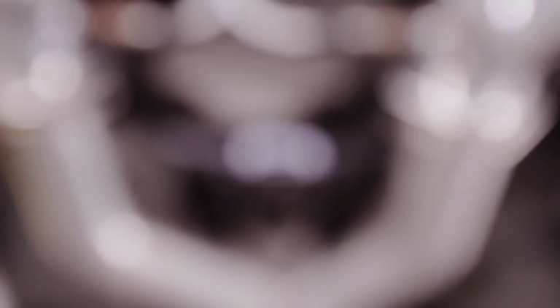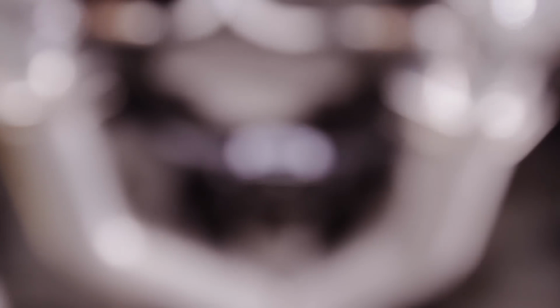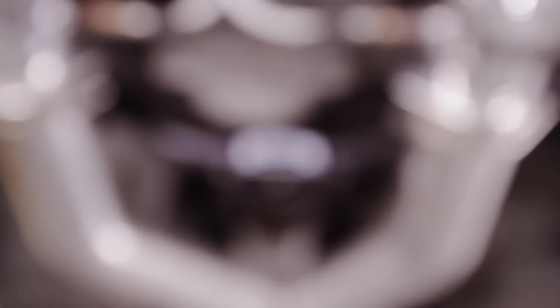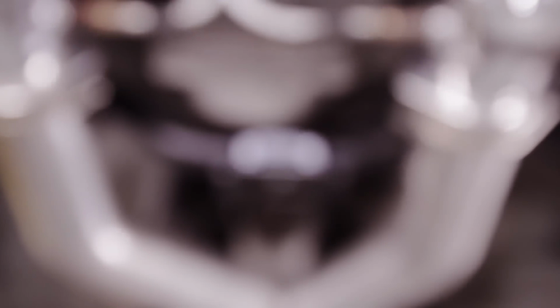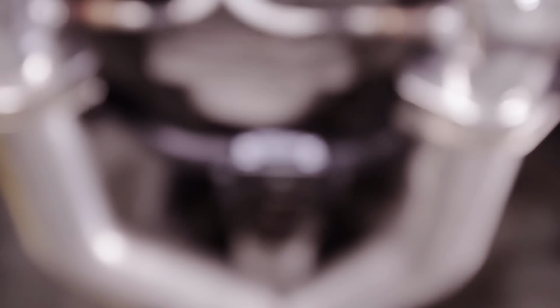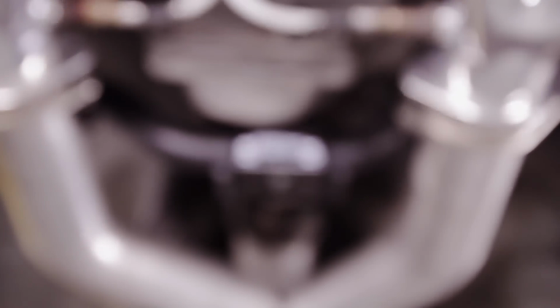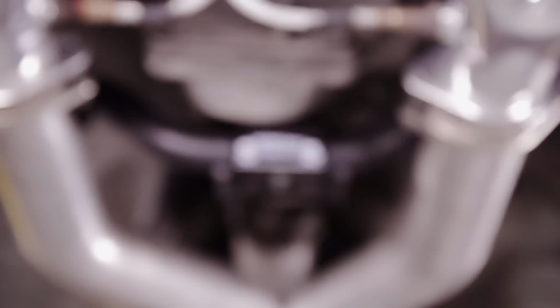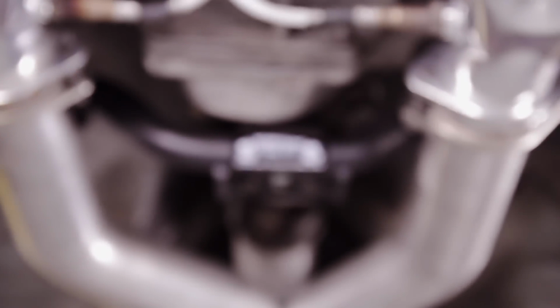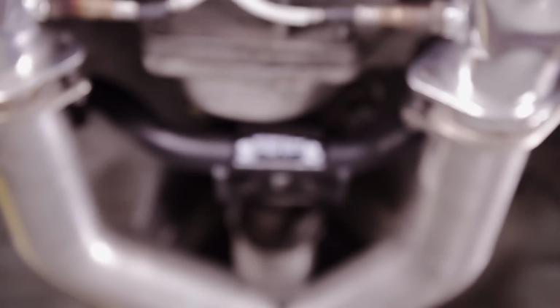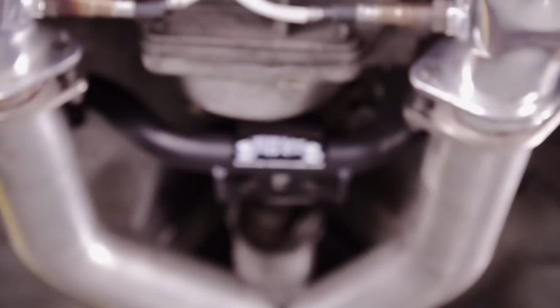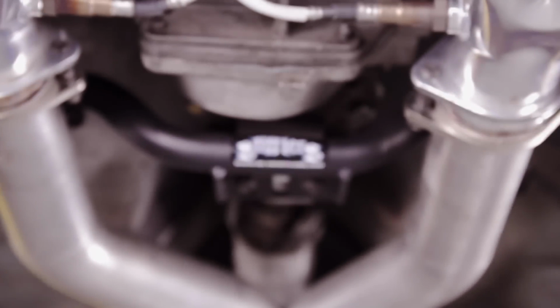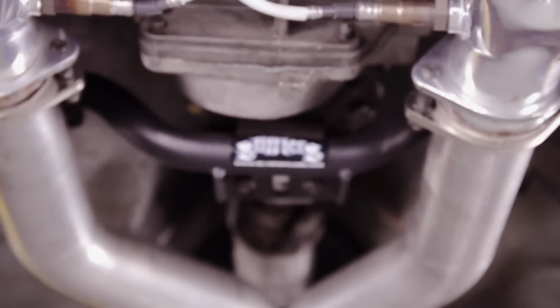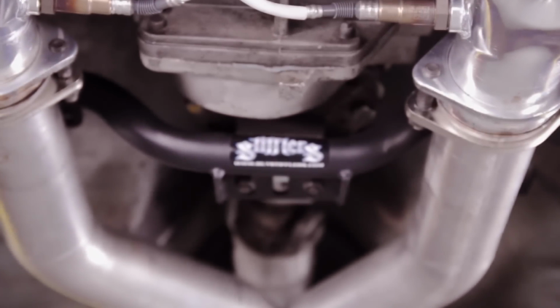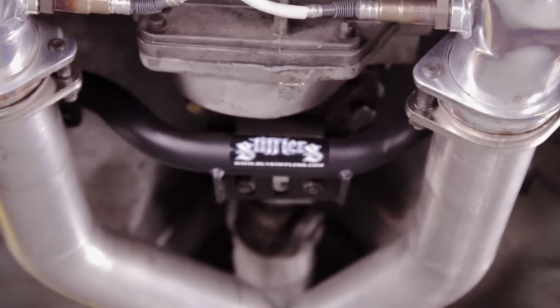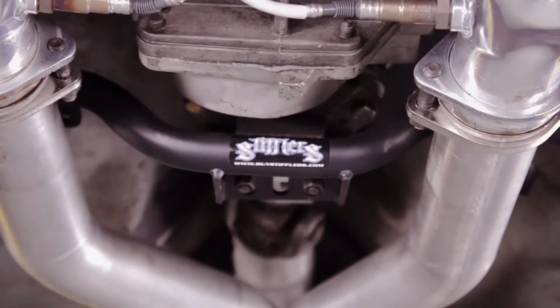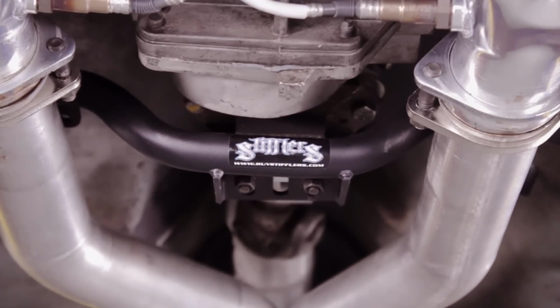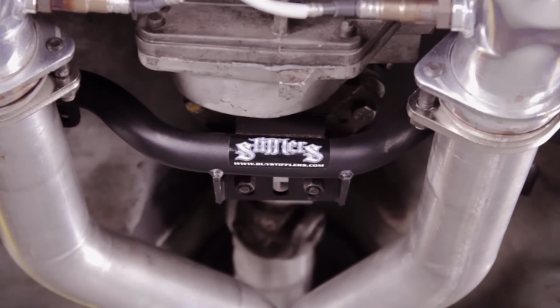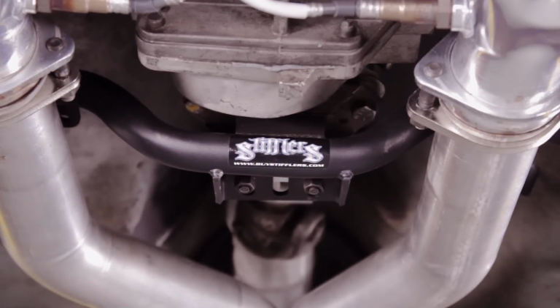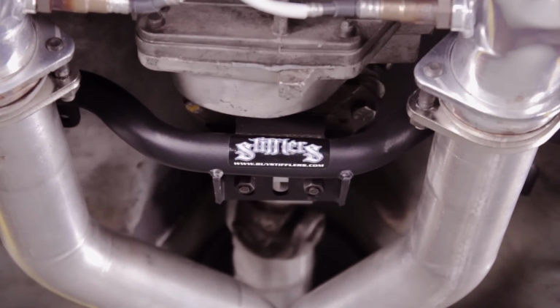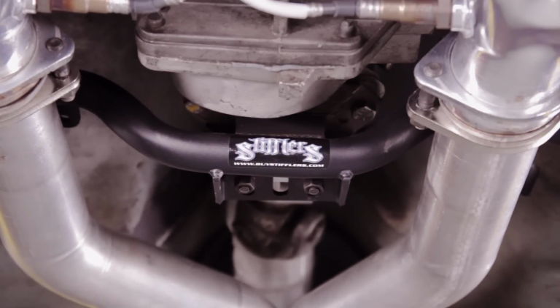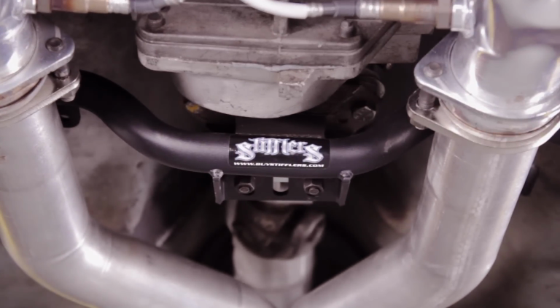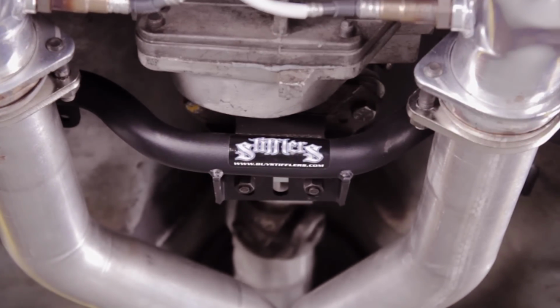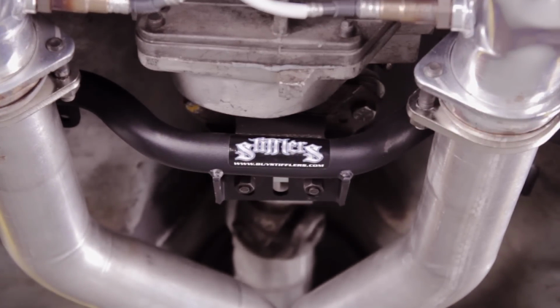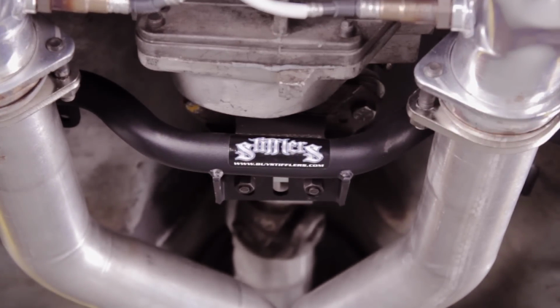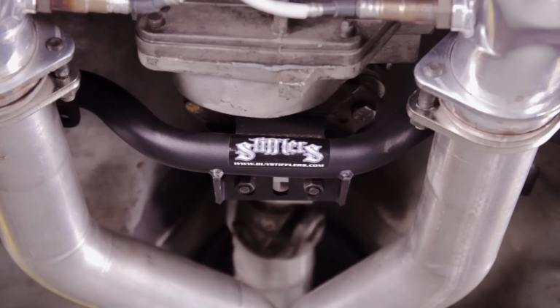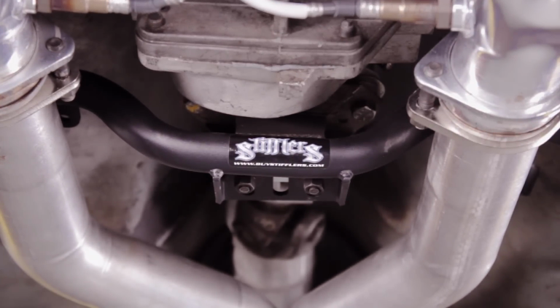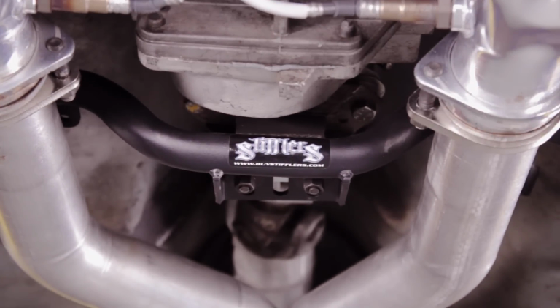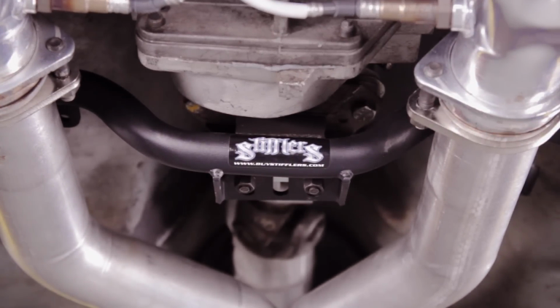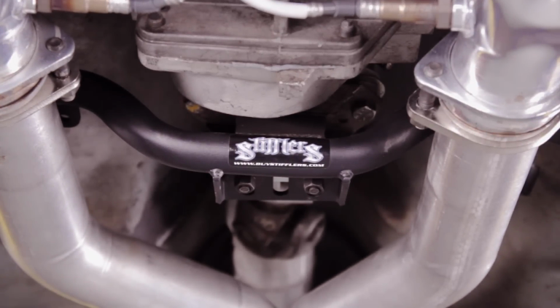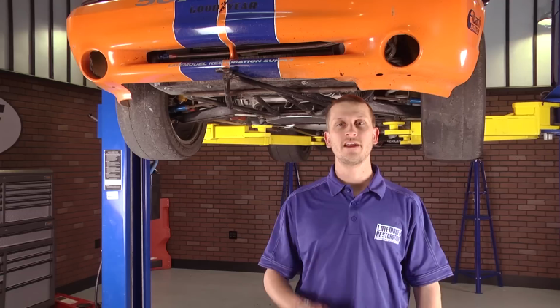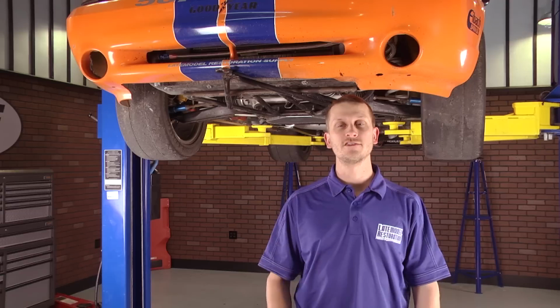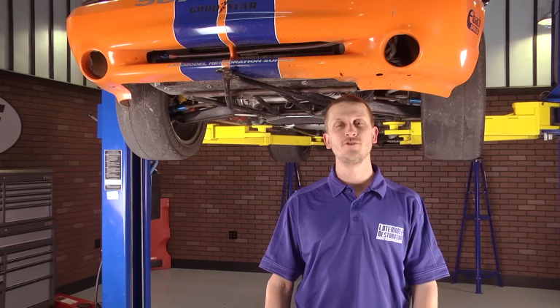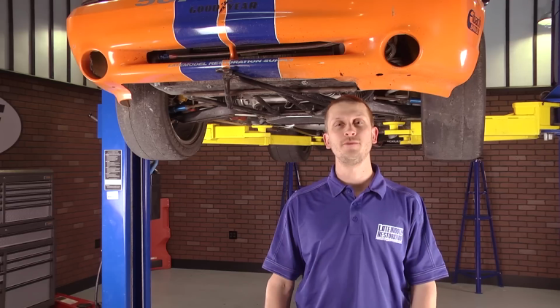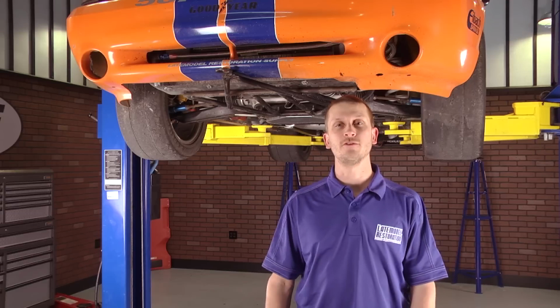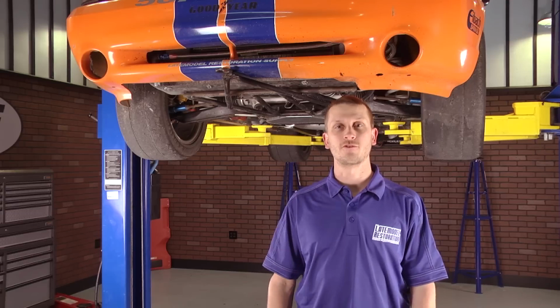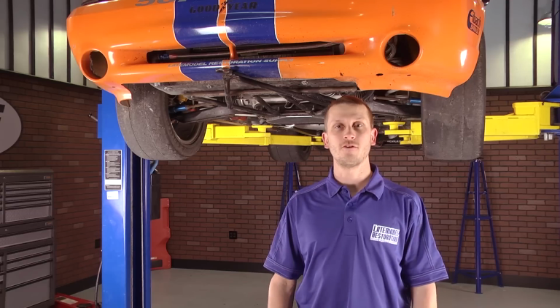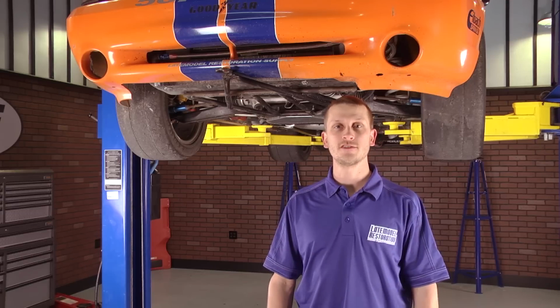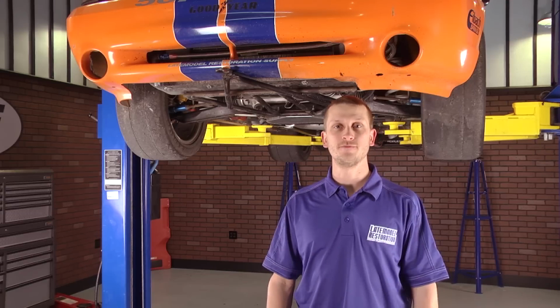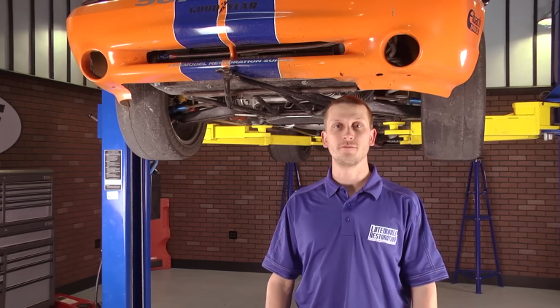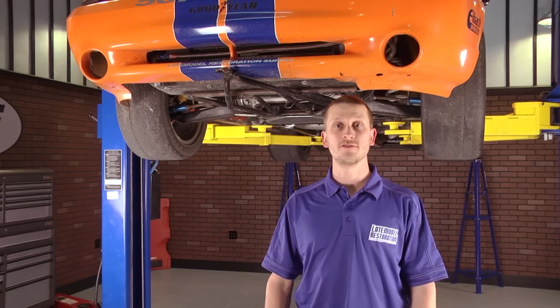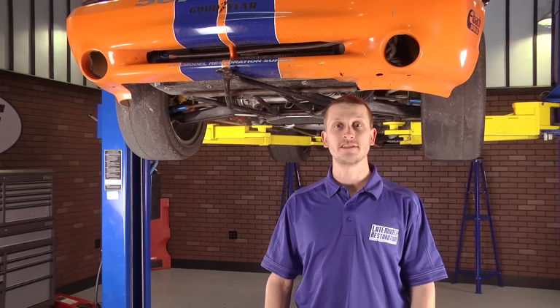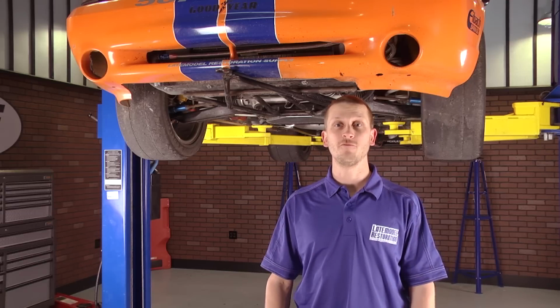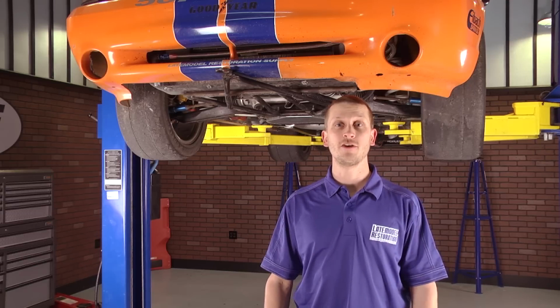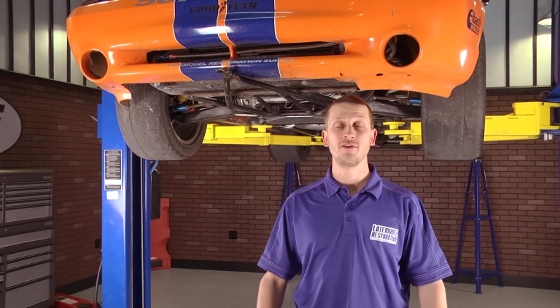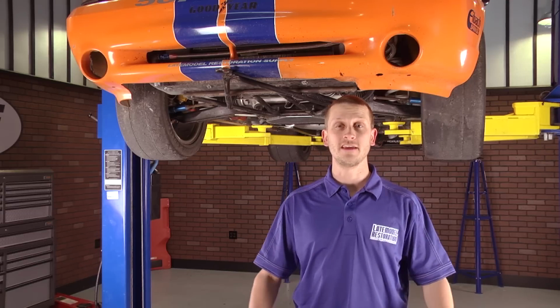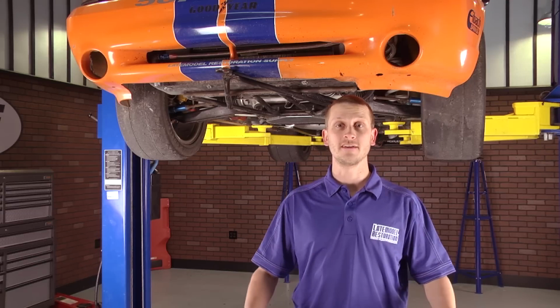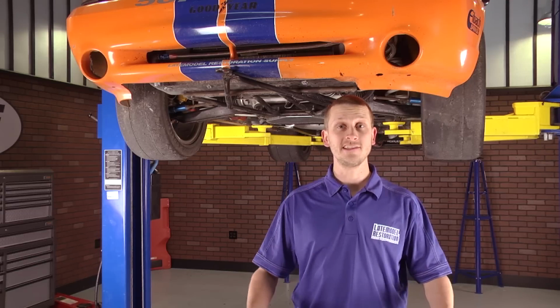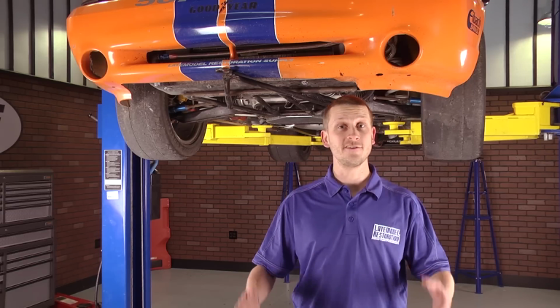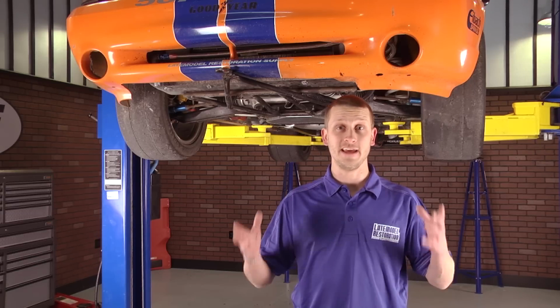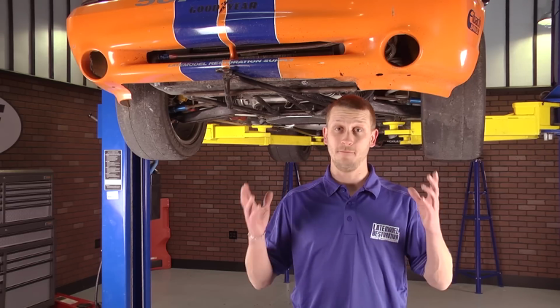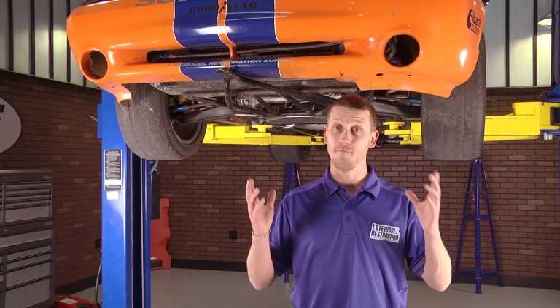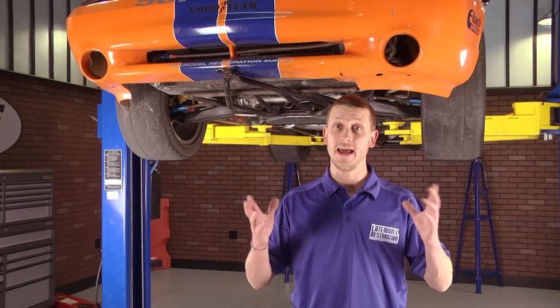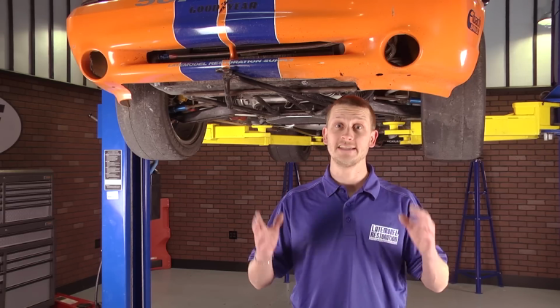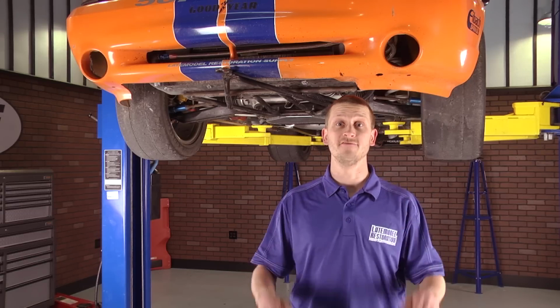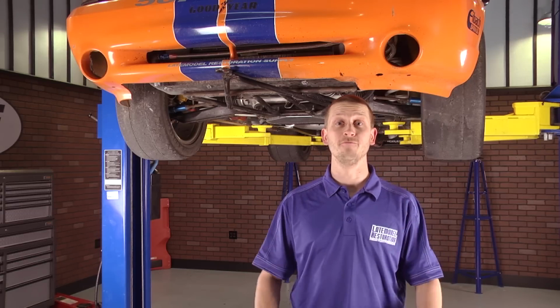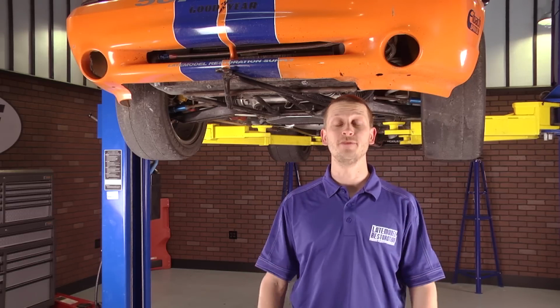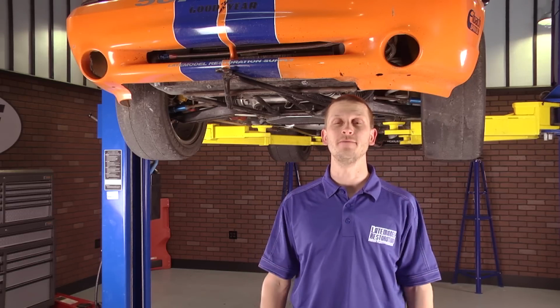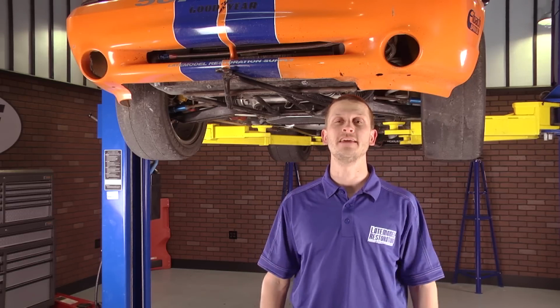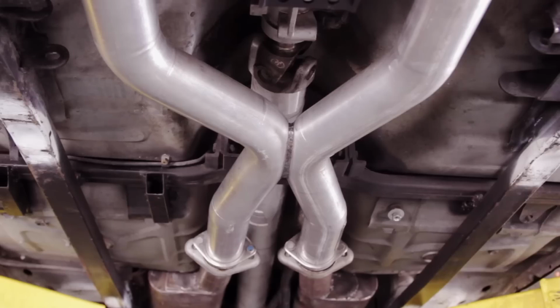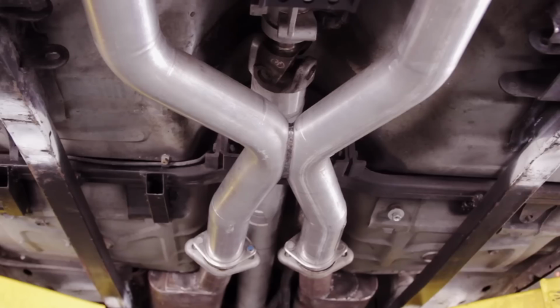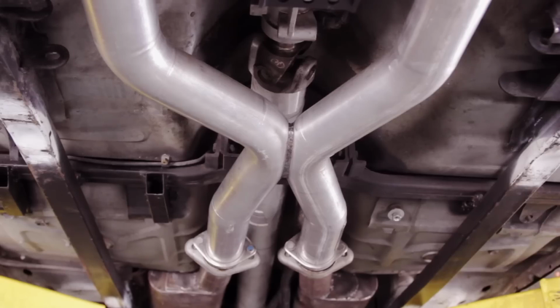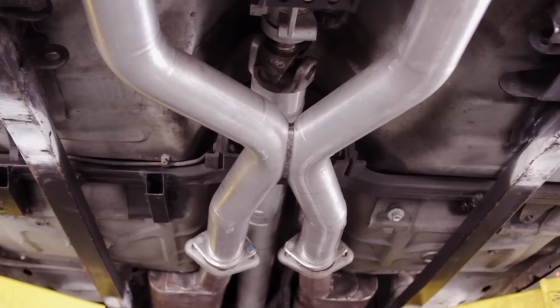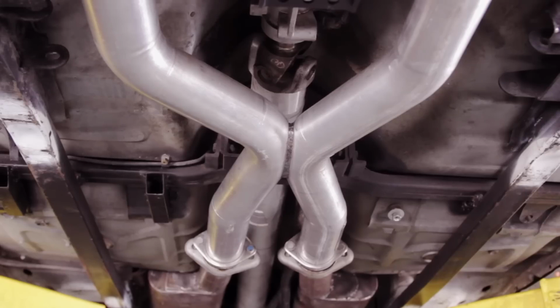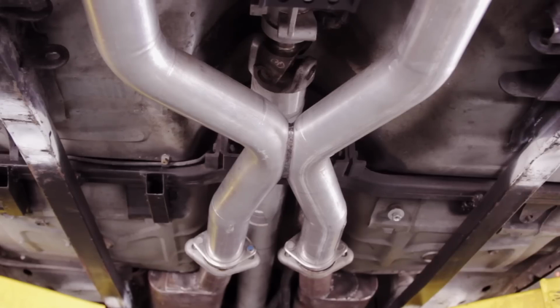To keep the transmission steady in the car, we tapped Stifflers for one of their tubular cross members, so we could clear that massive BBK X-pipe.